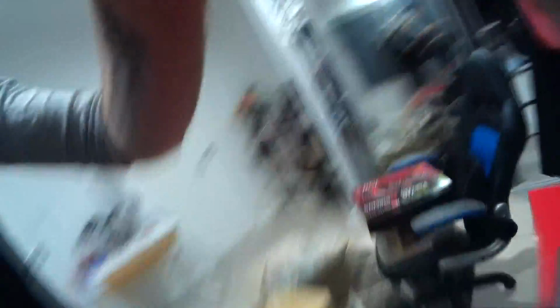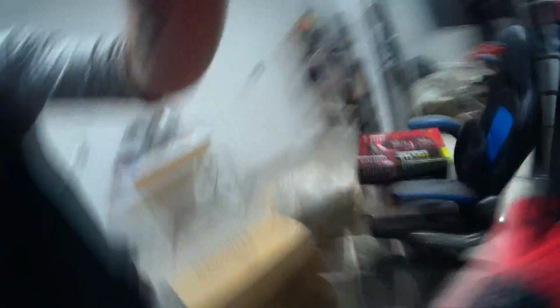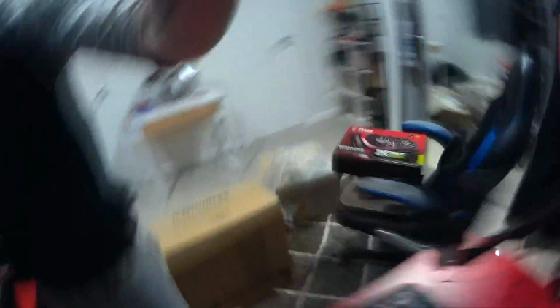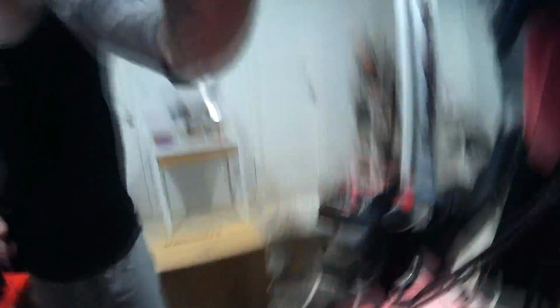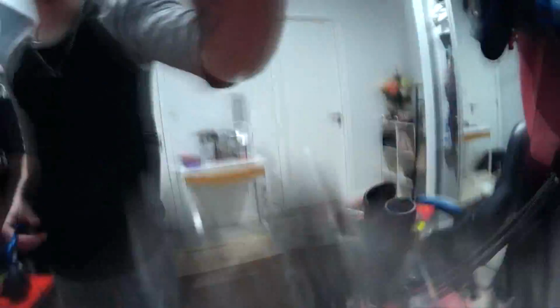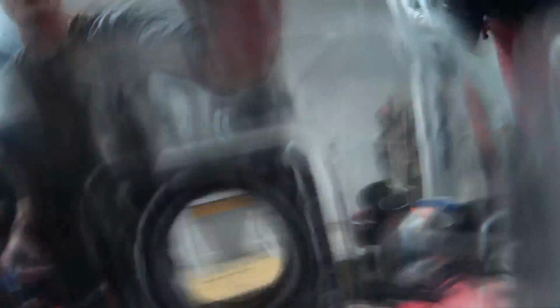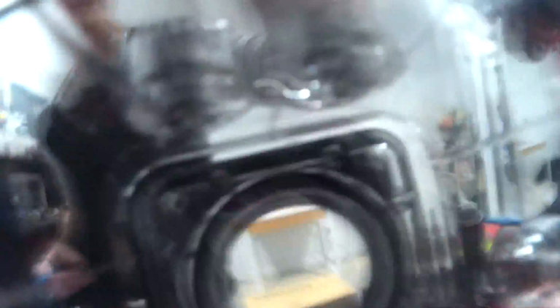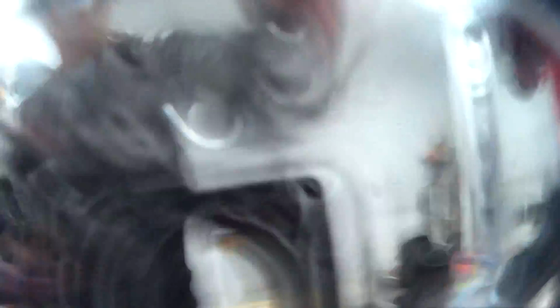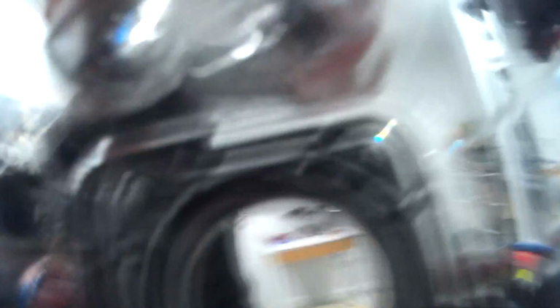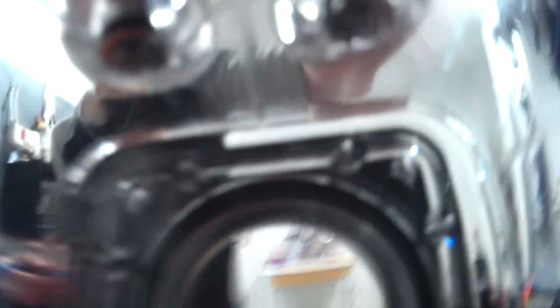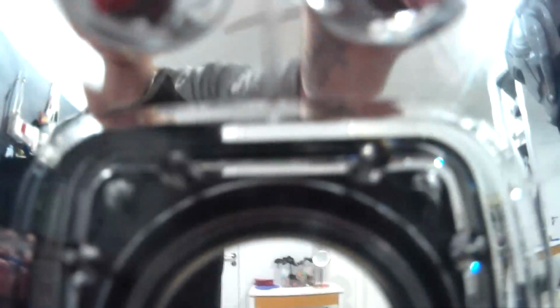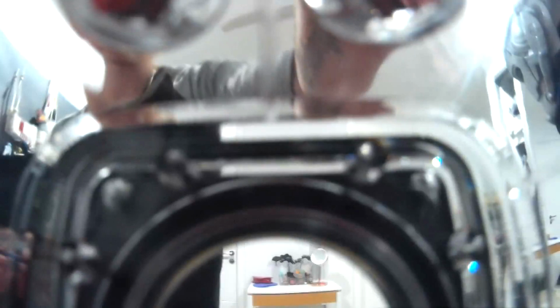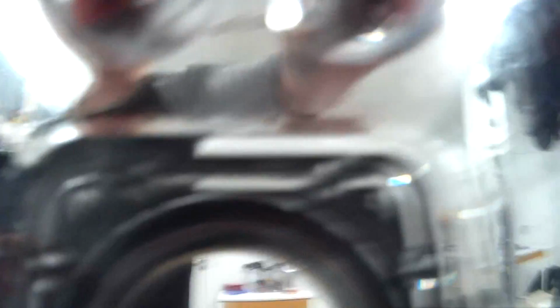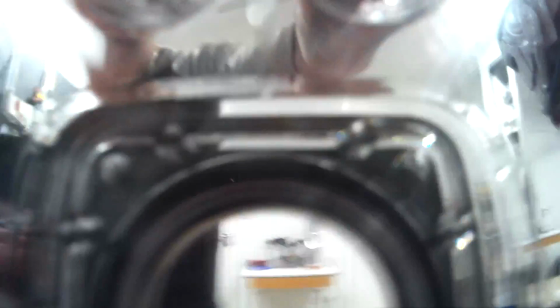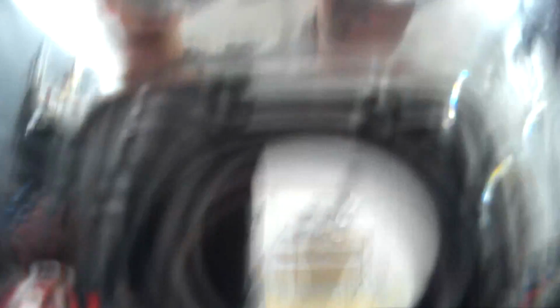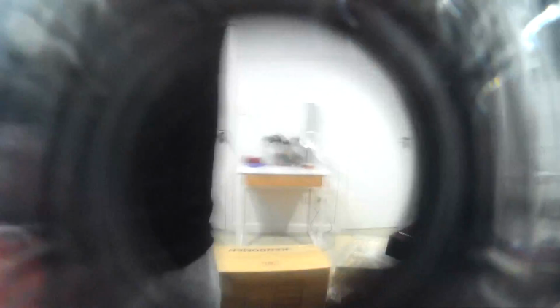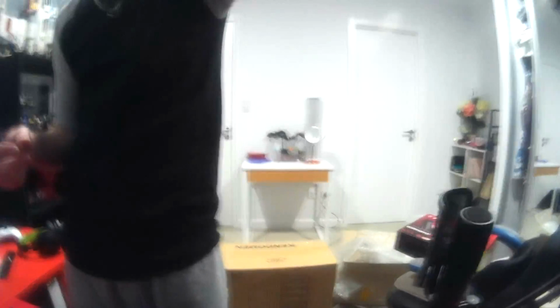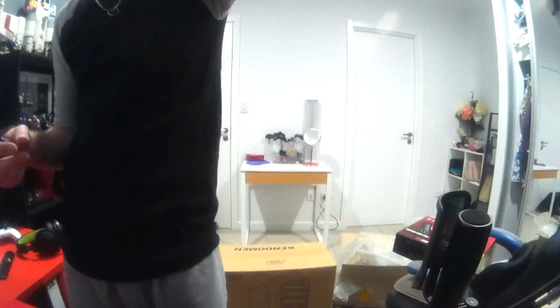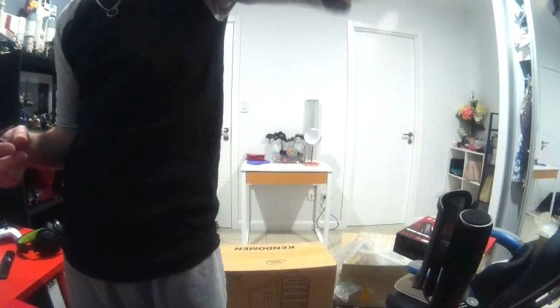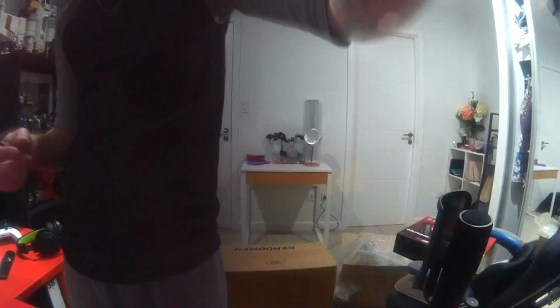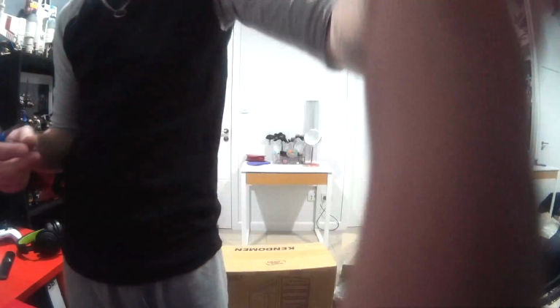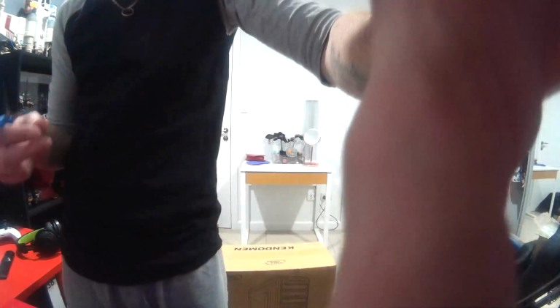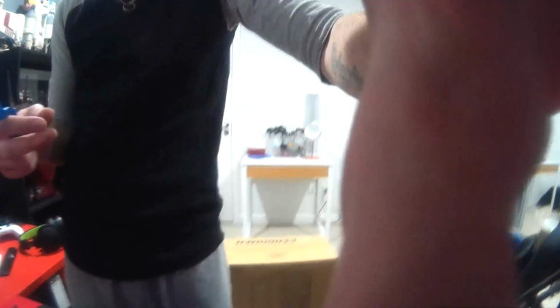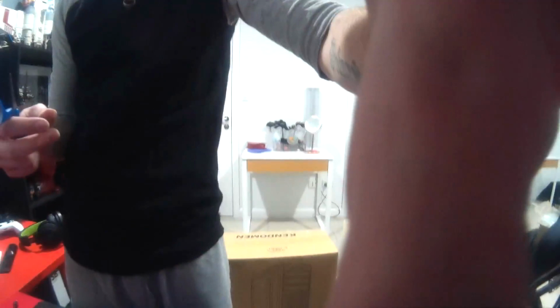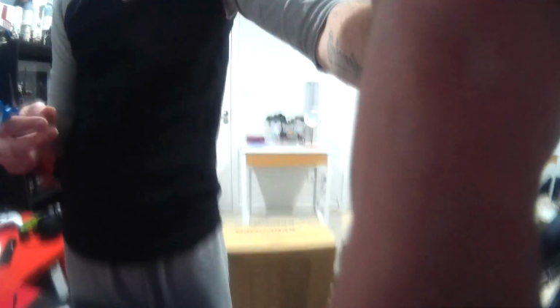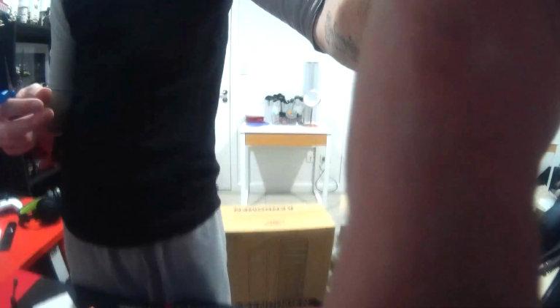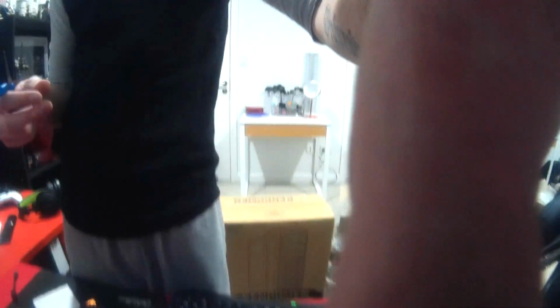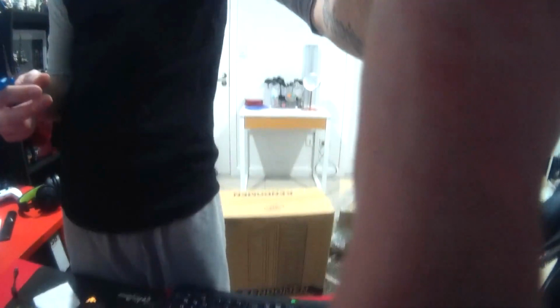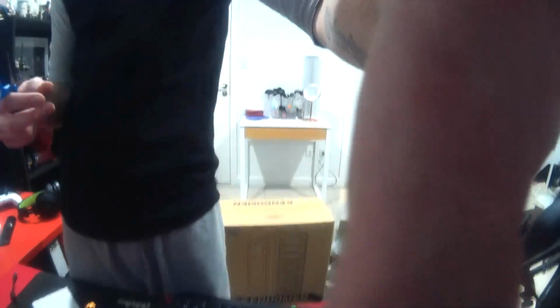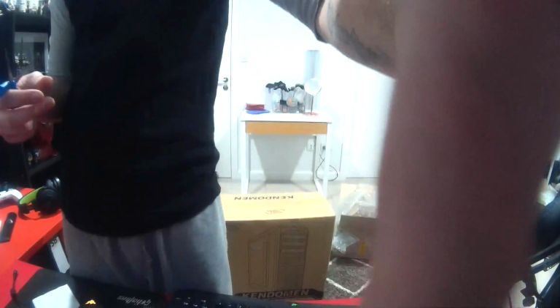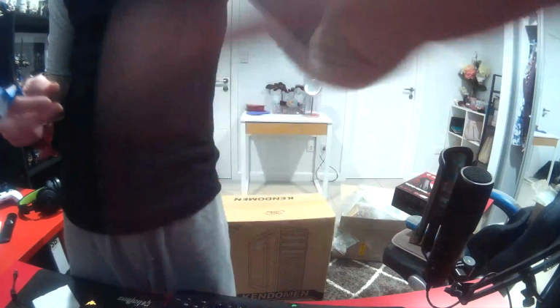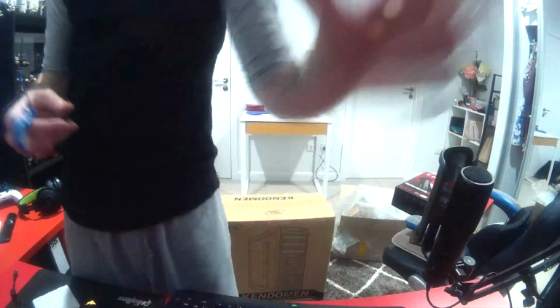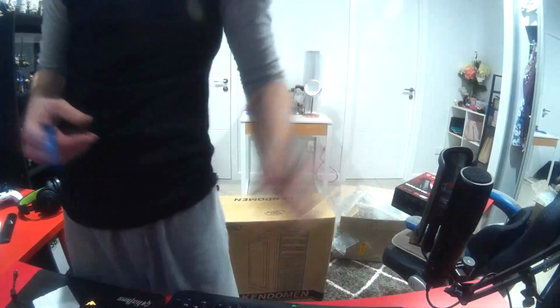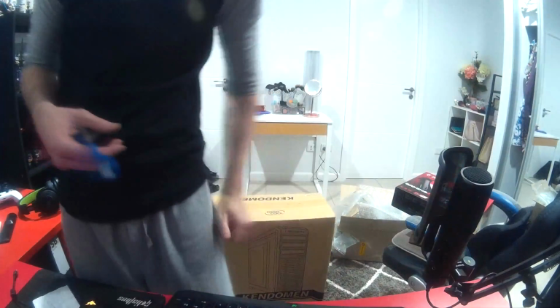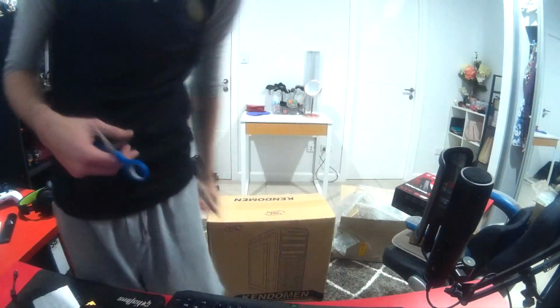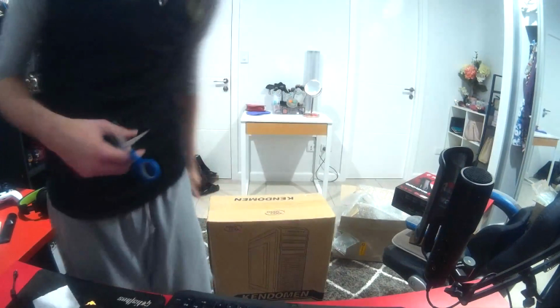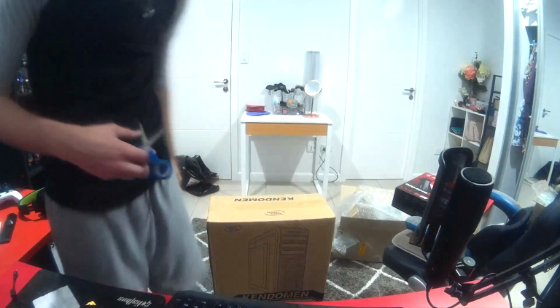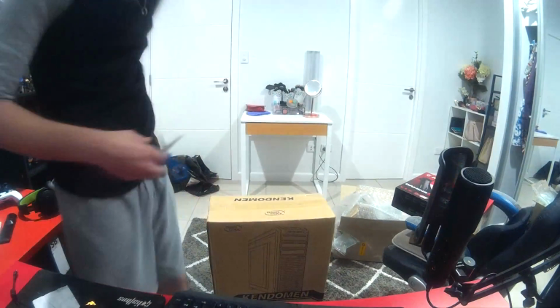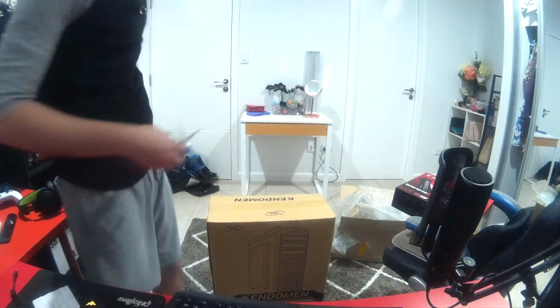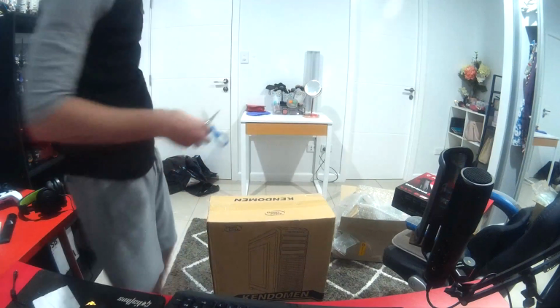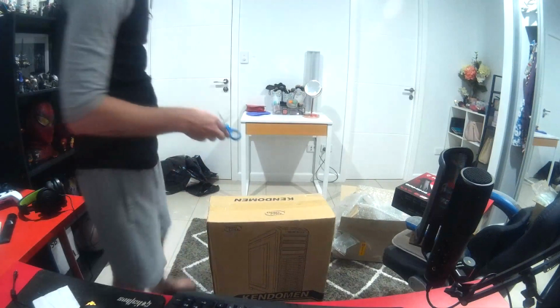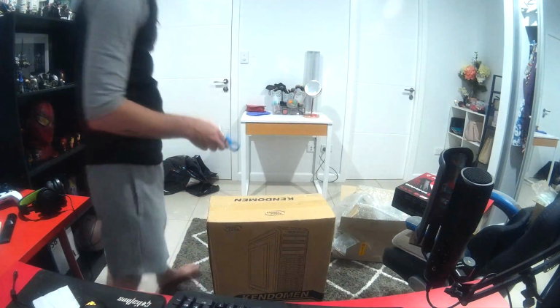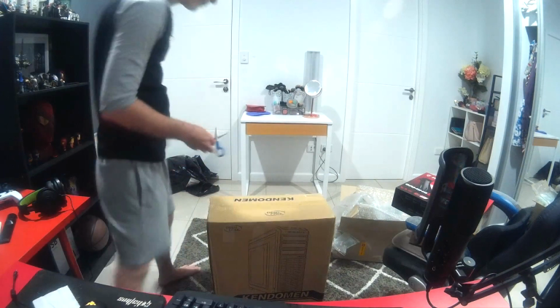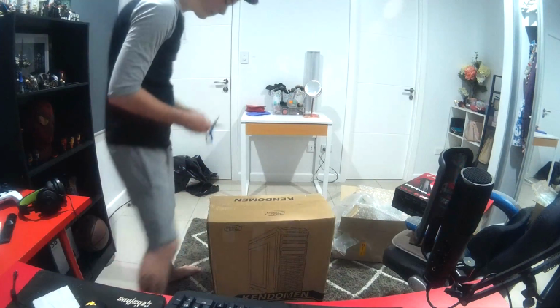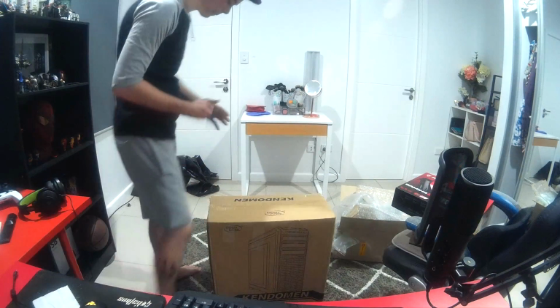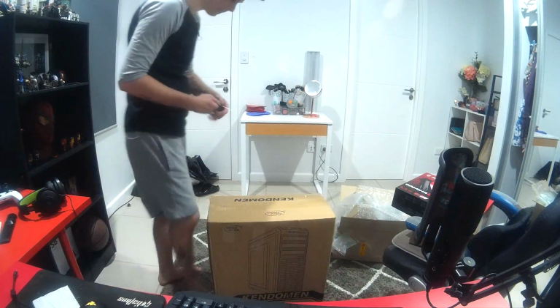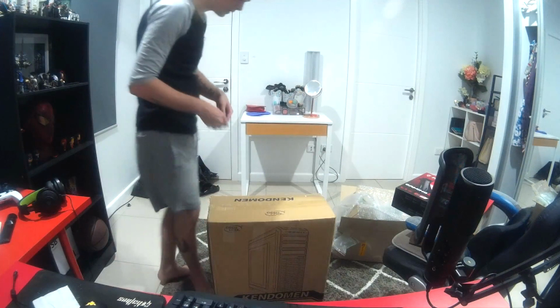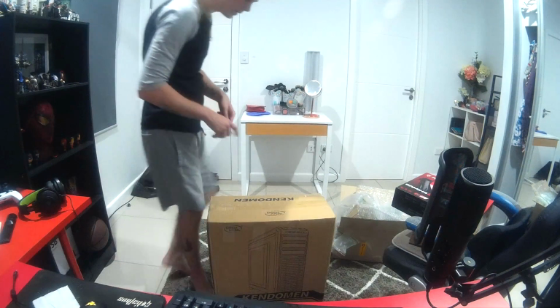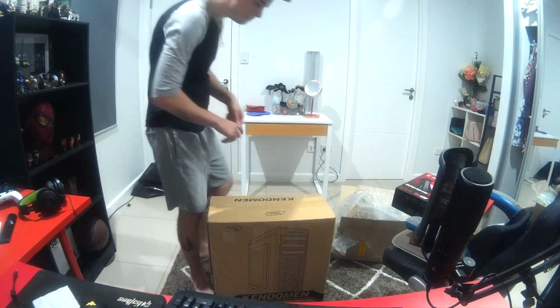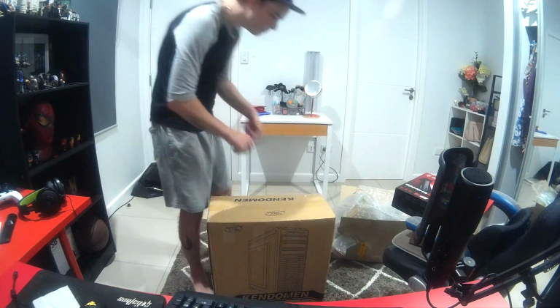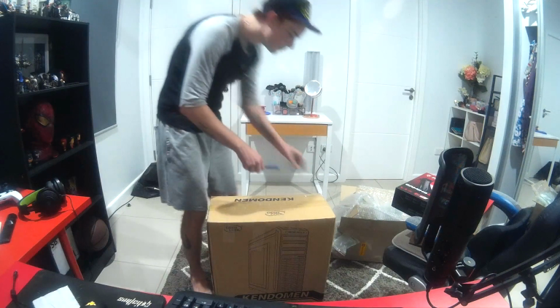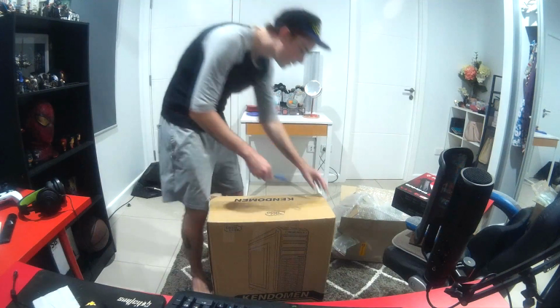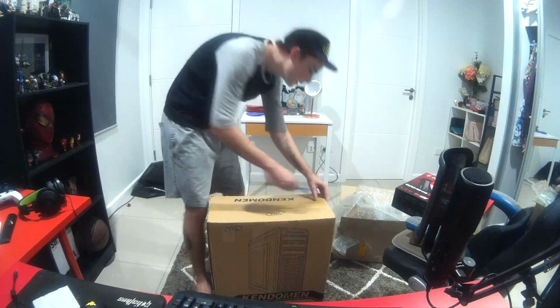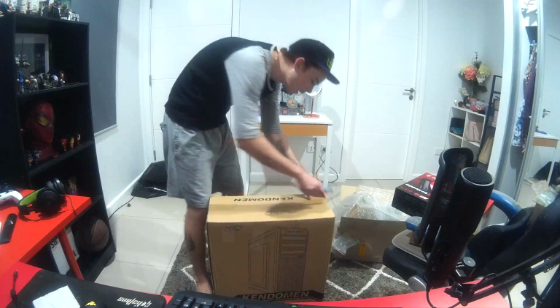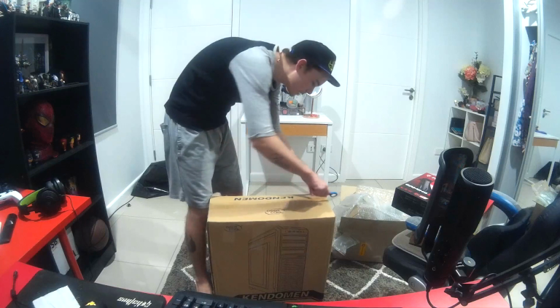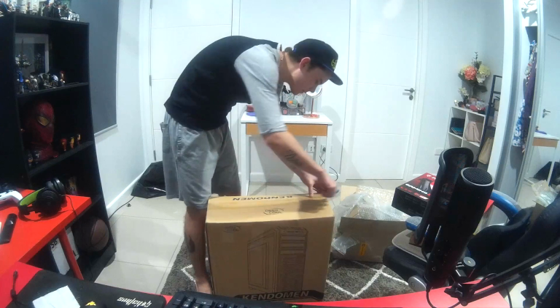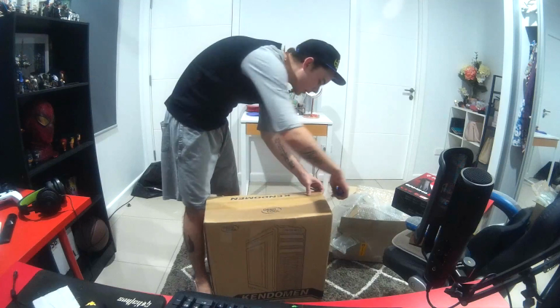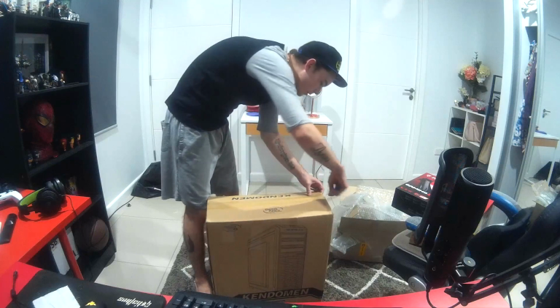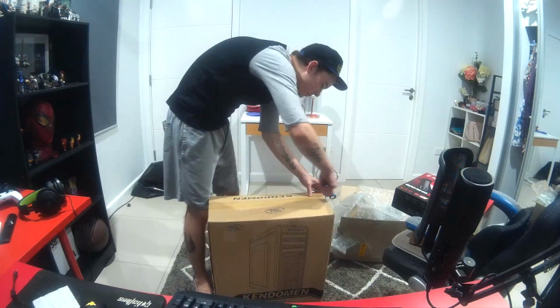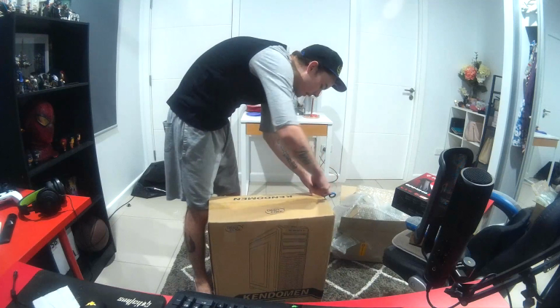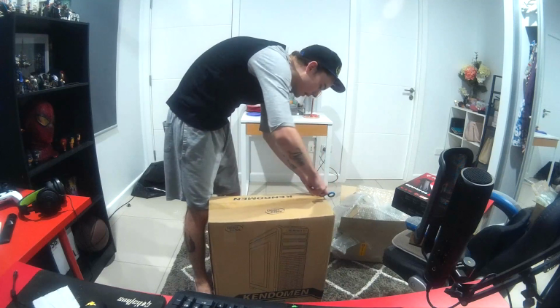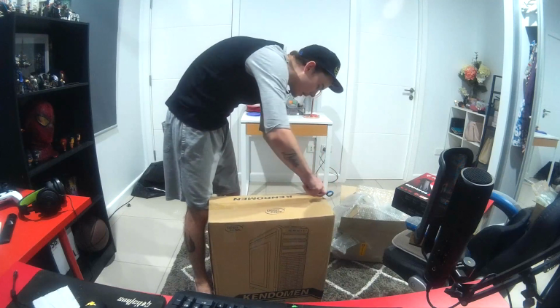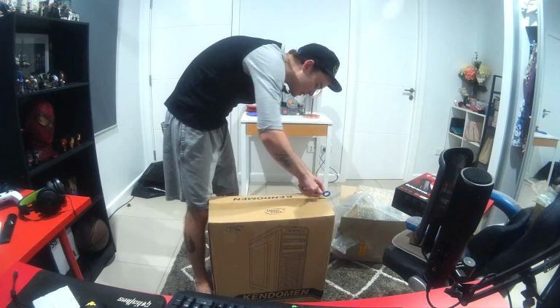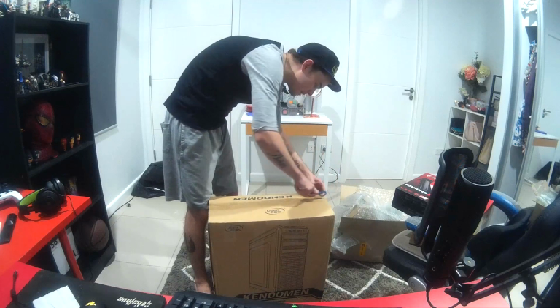I'm gonna go ahead and put the camera back in this slot and down a little bit. Alright, so we're gonna open the case.